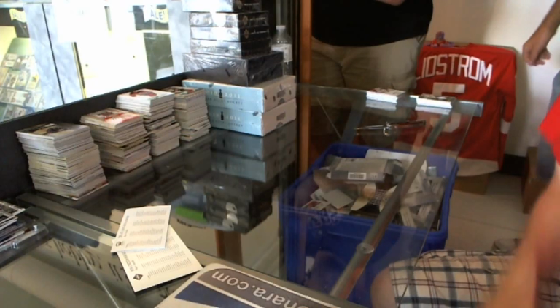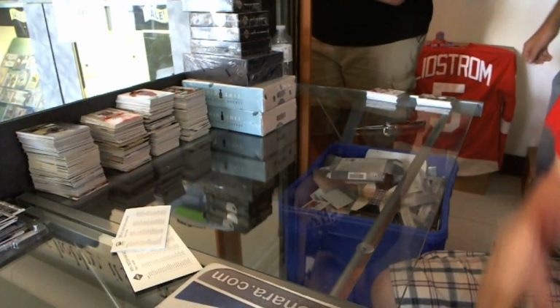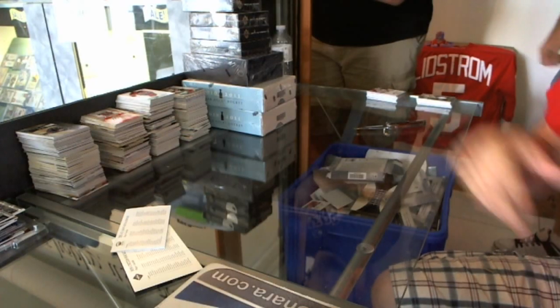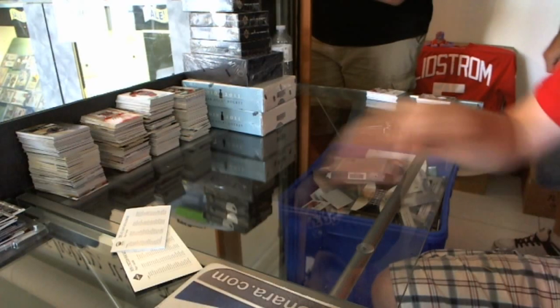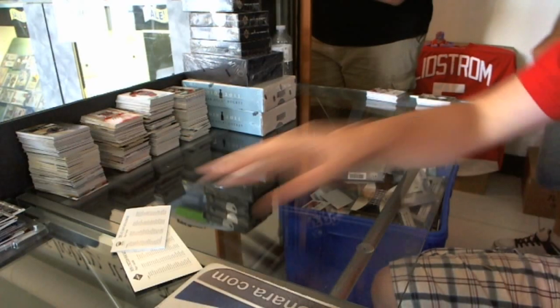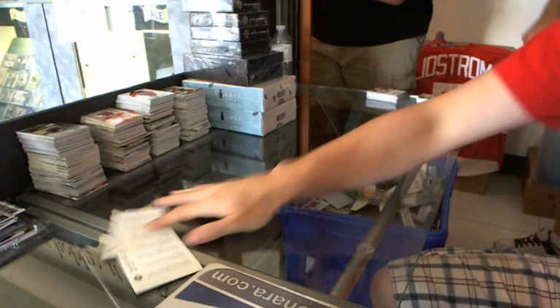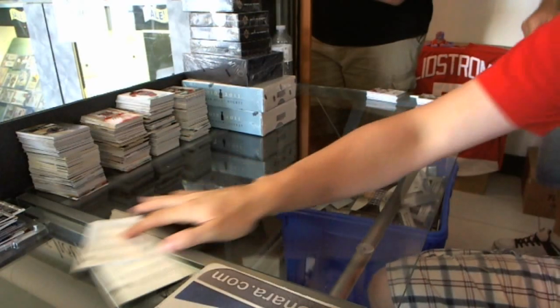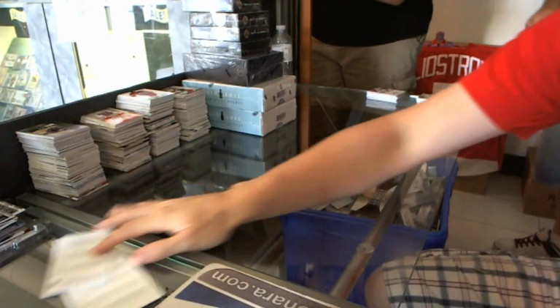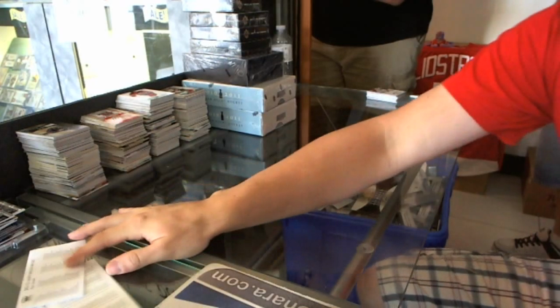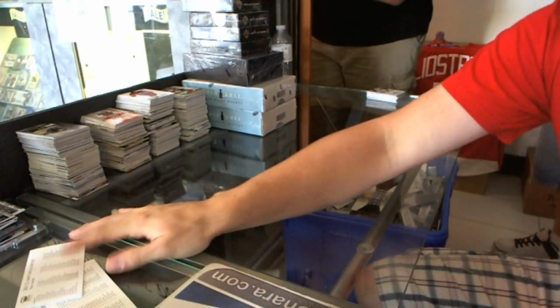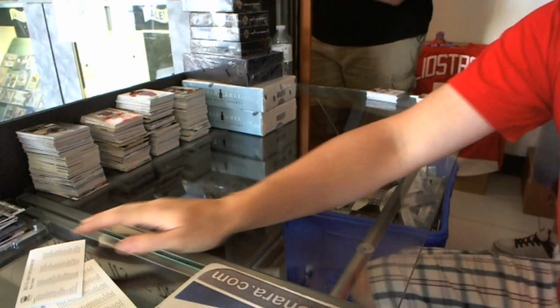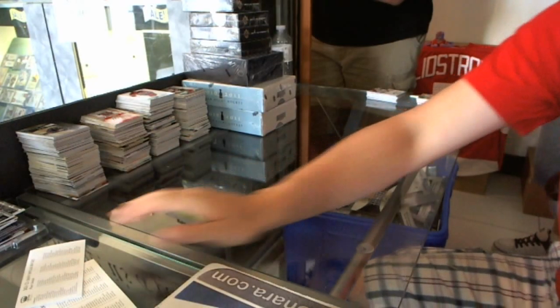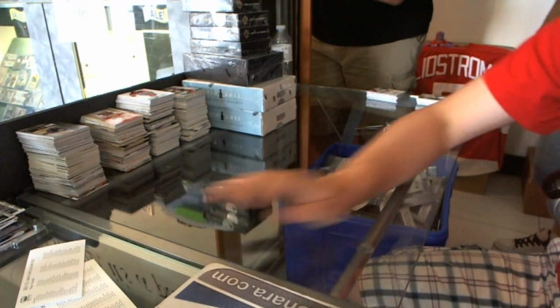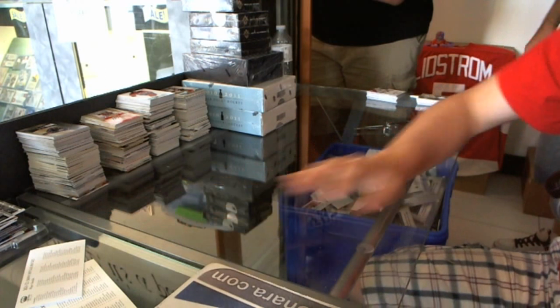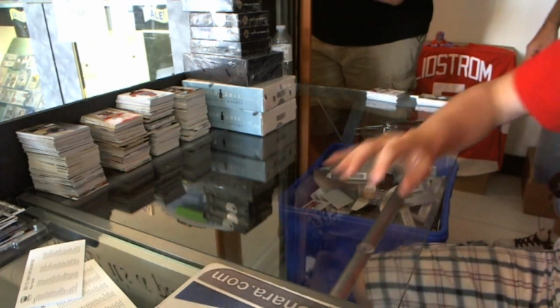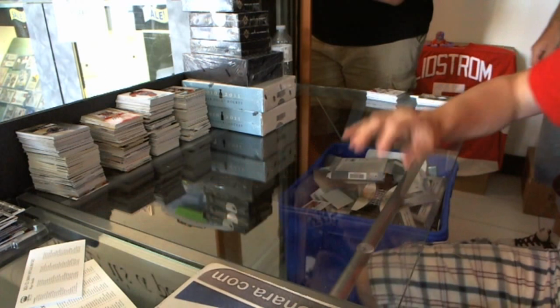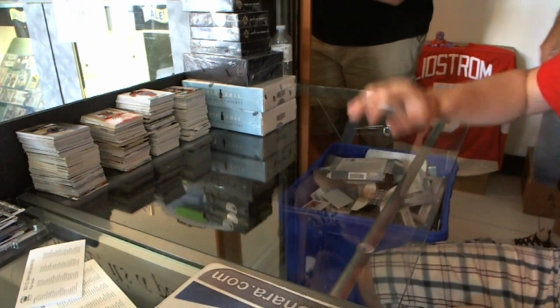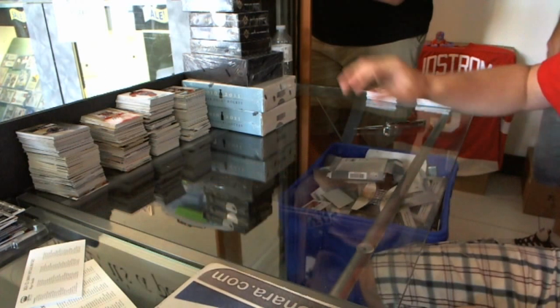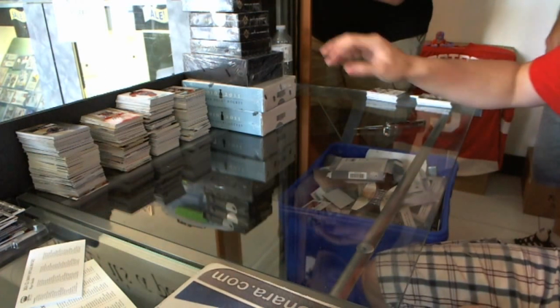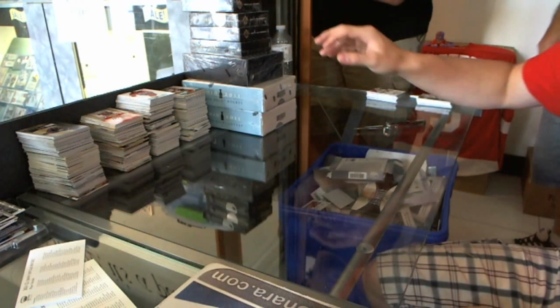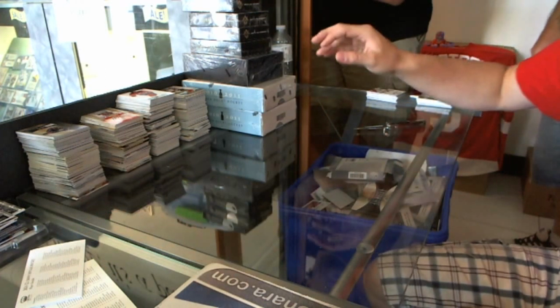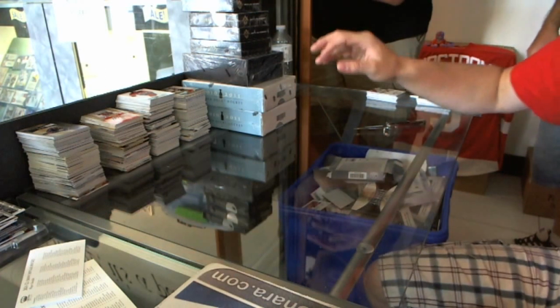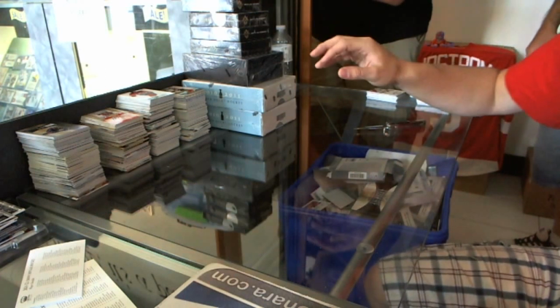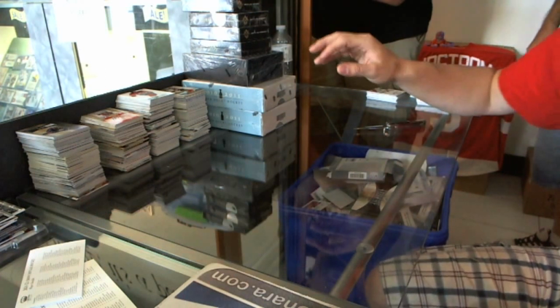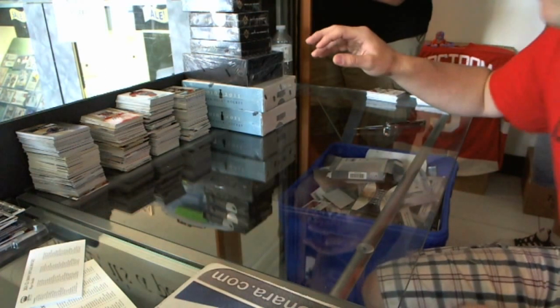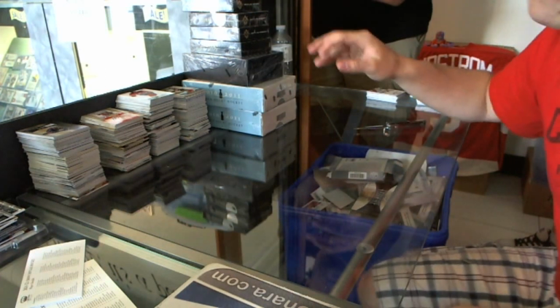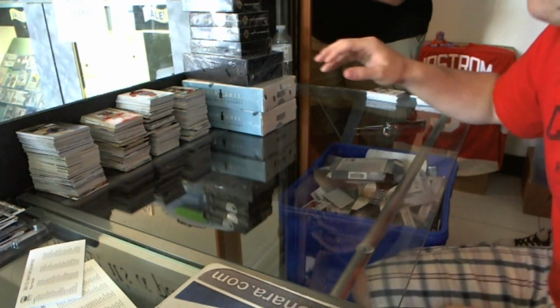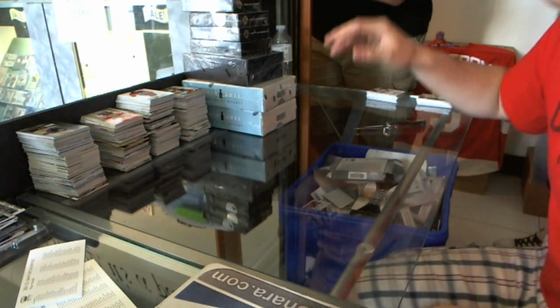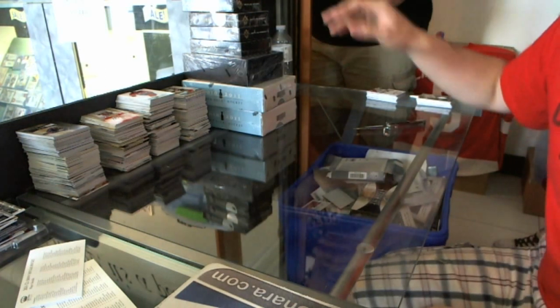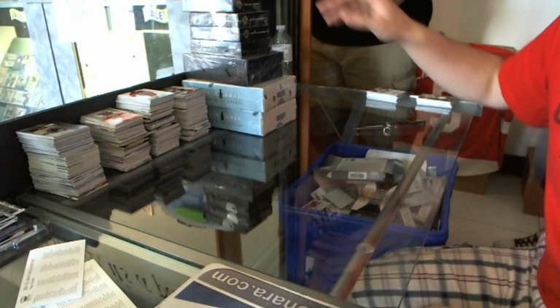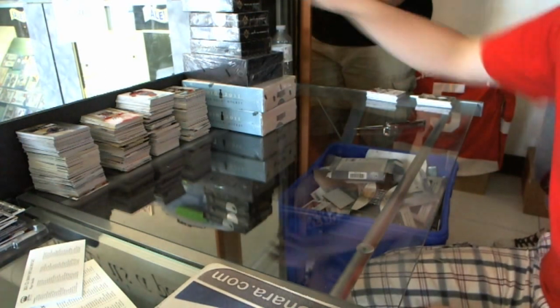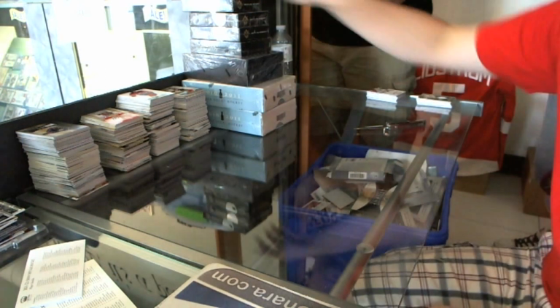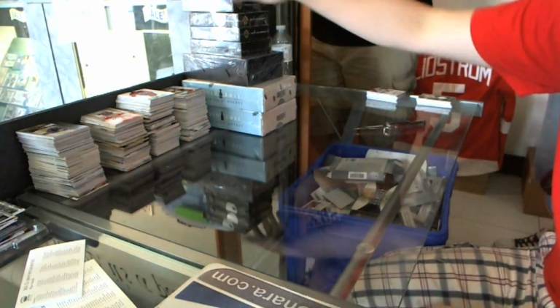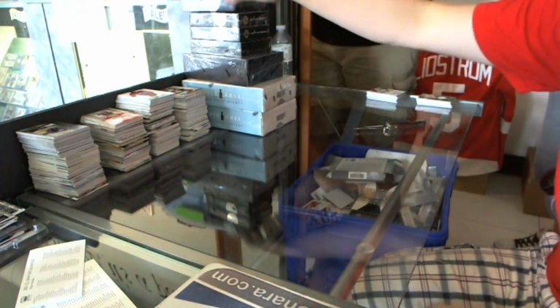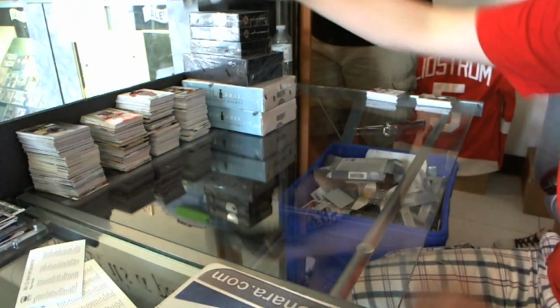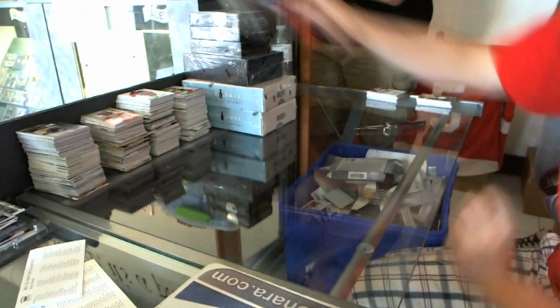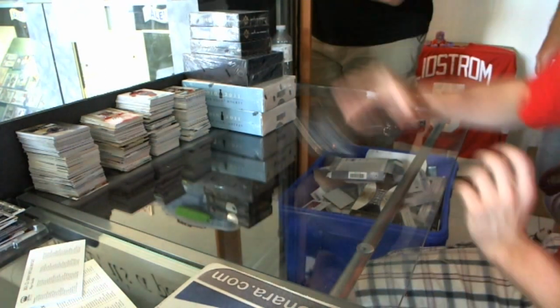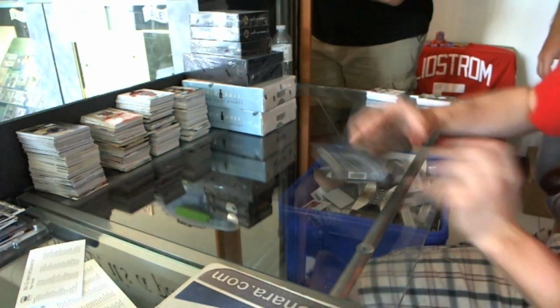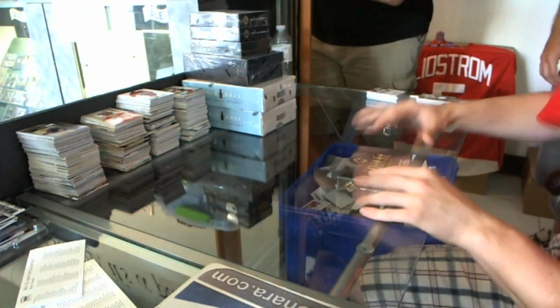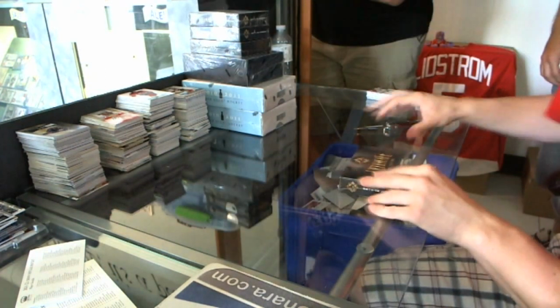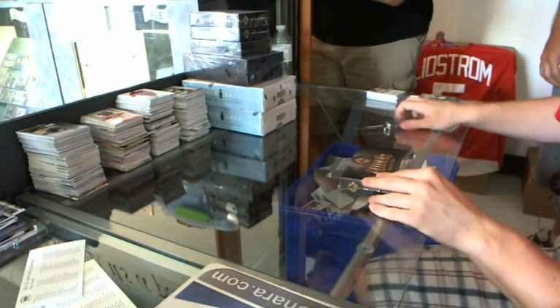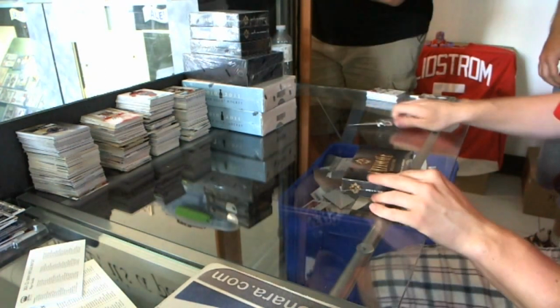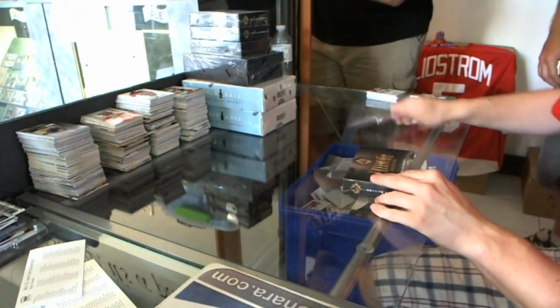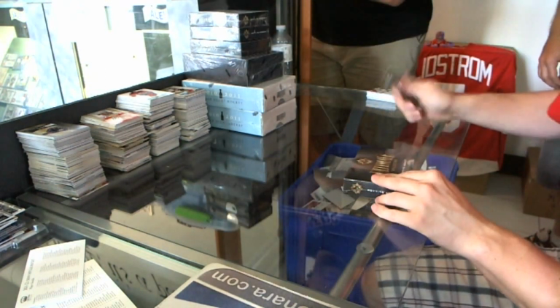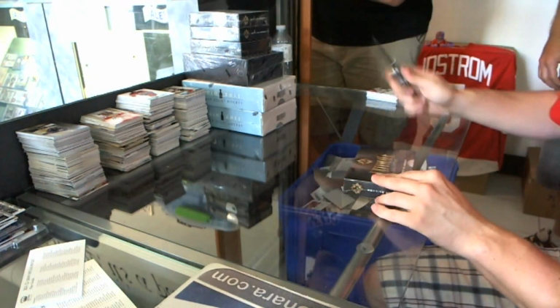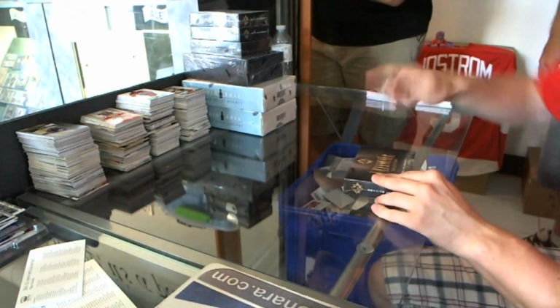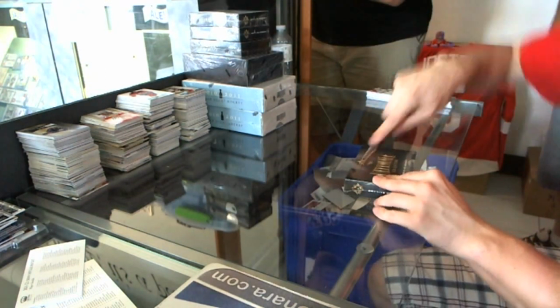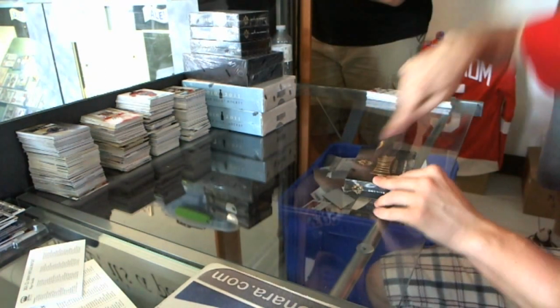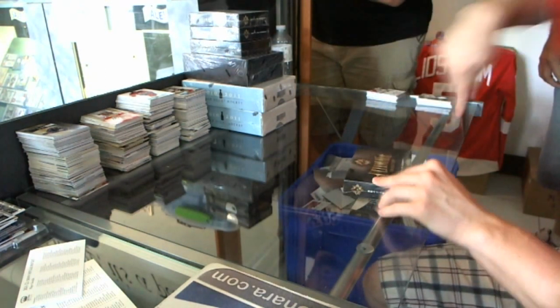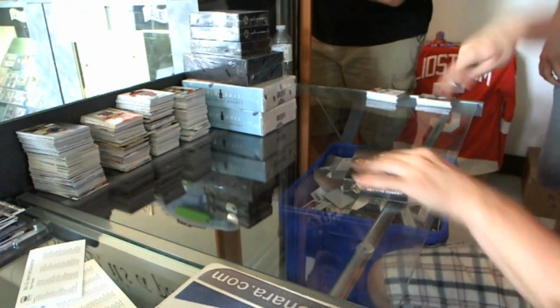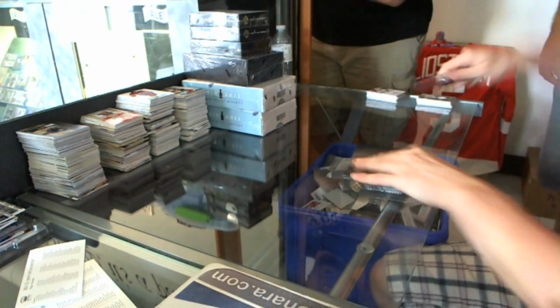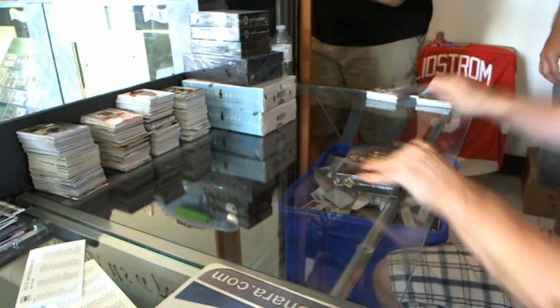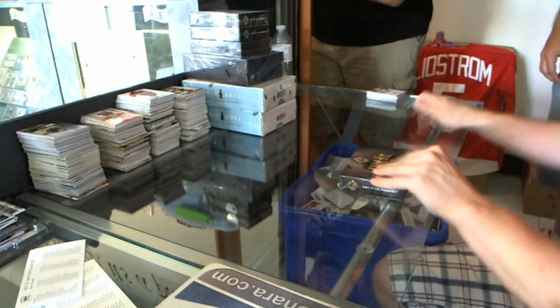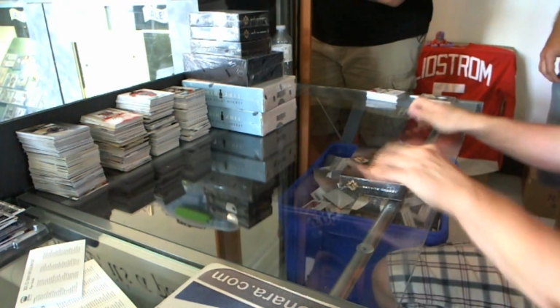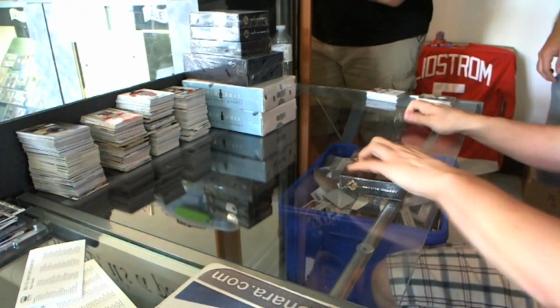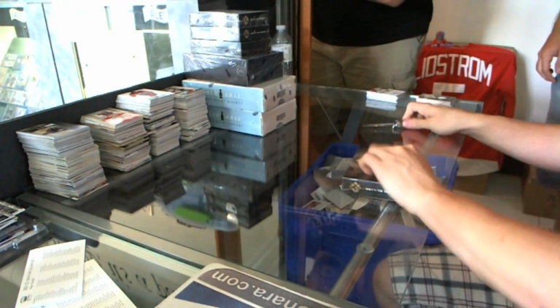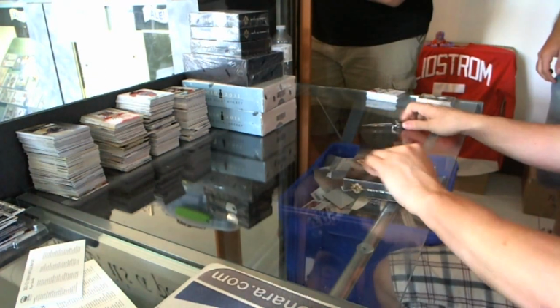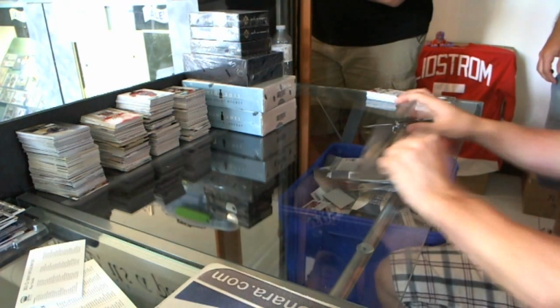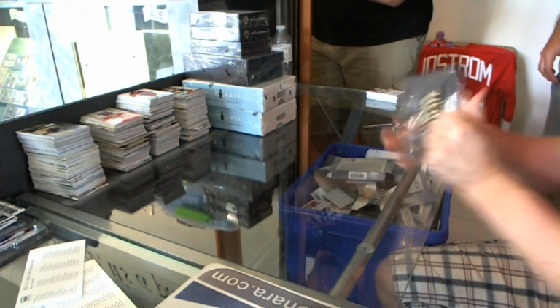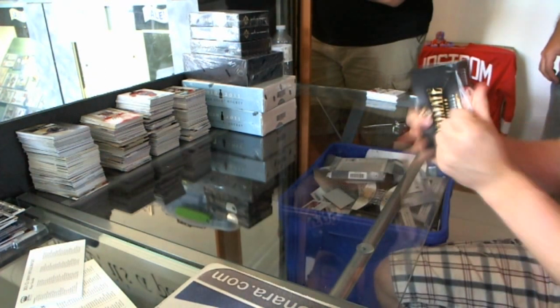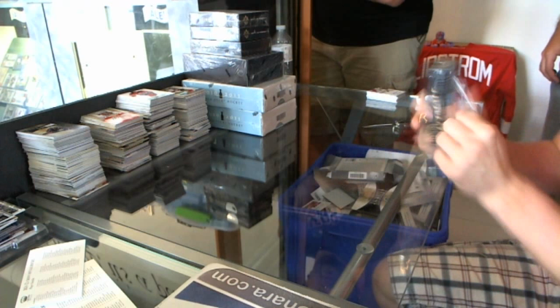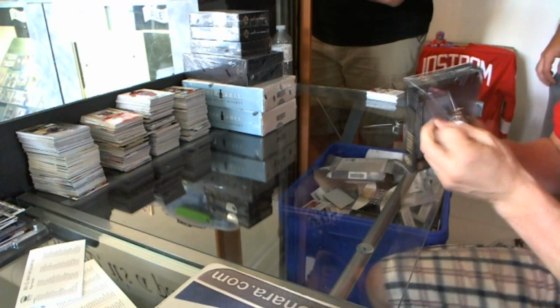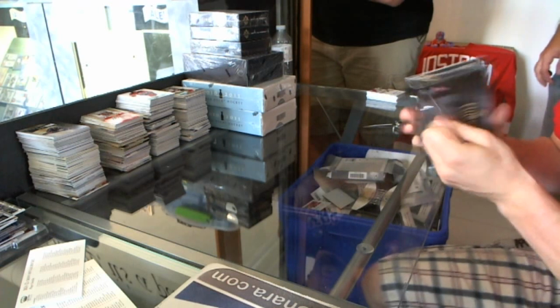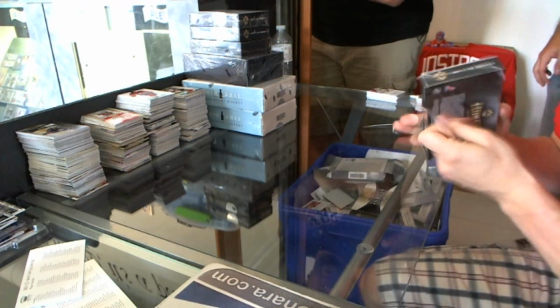Continuing on, C&C group rip number 1045, the big 1v4. We're on to the three boxes, 11-12 Upper Deck Ultimate.